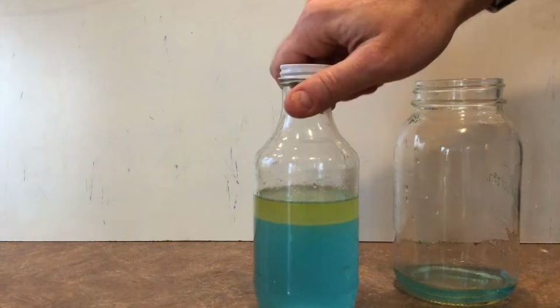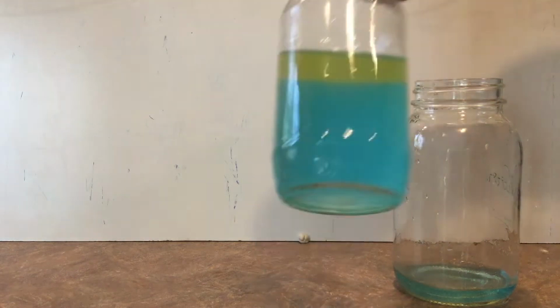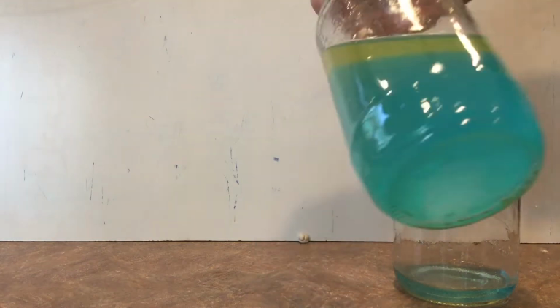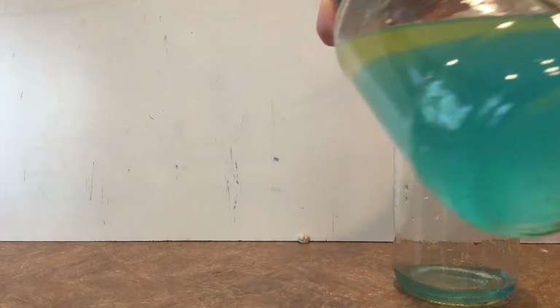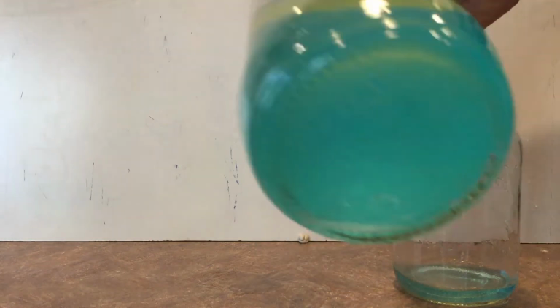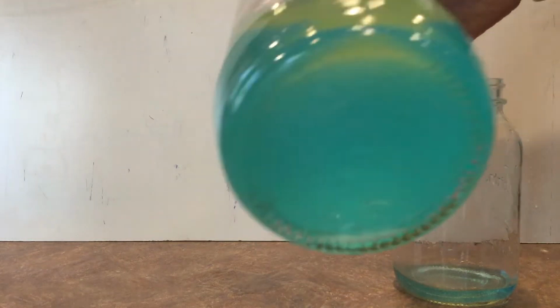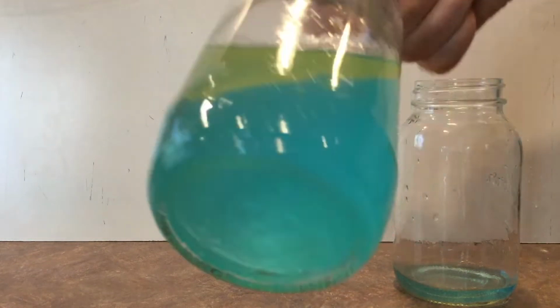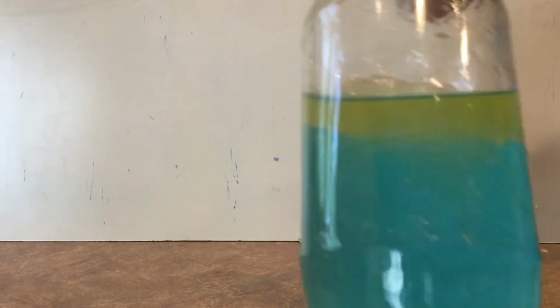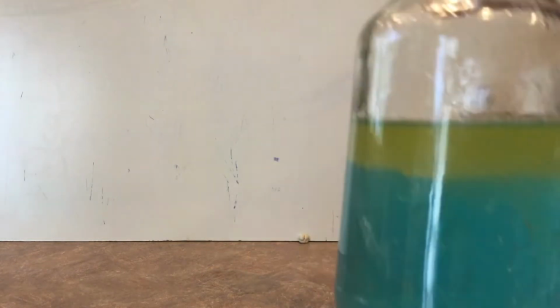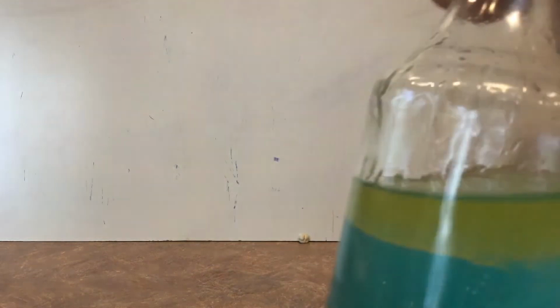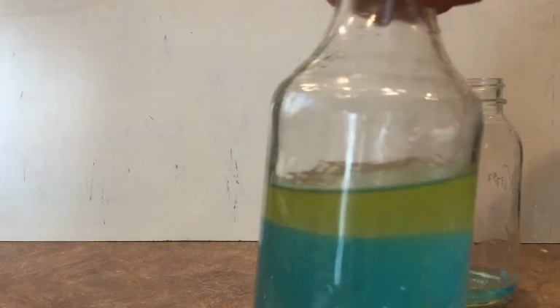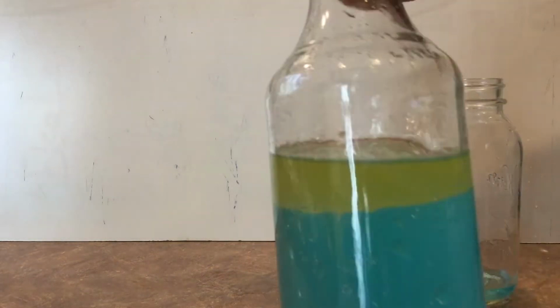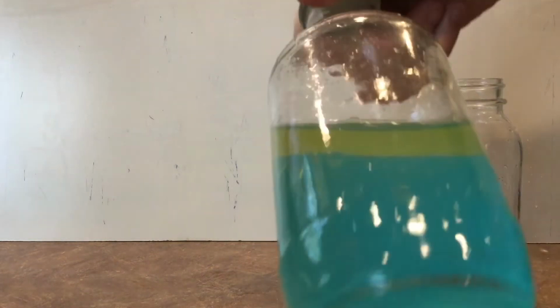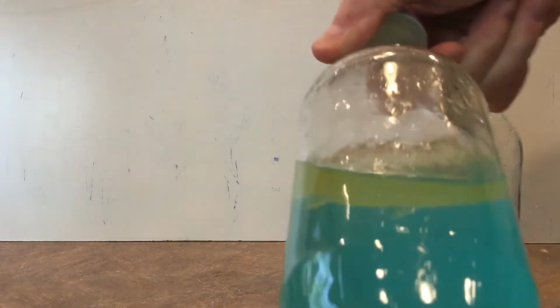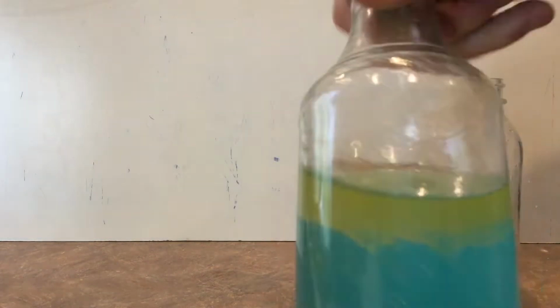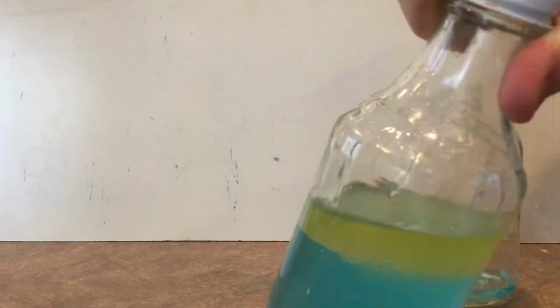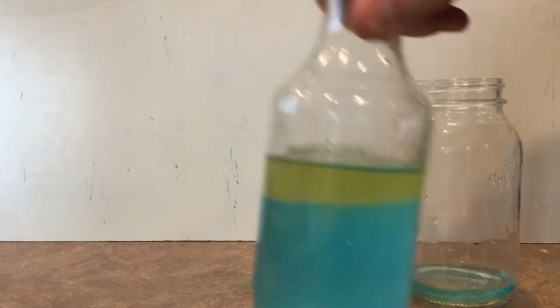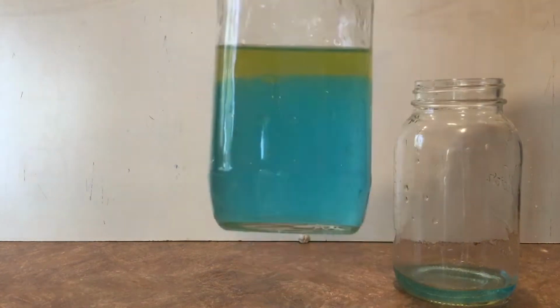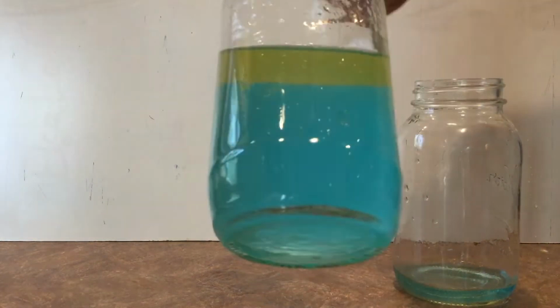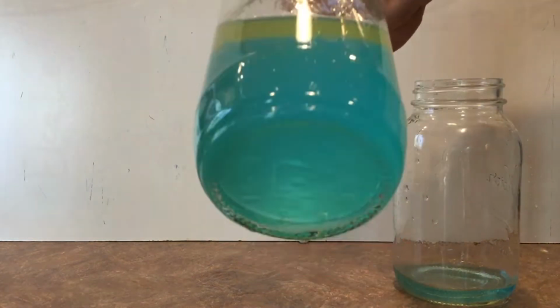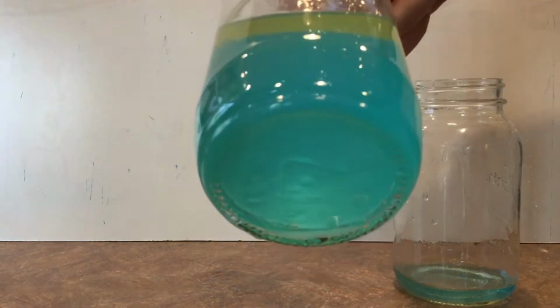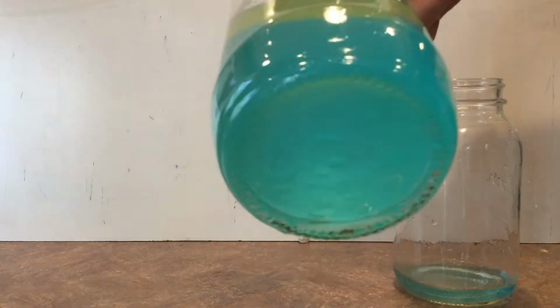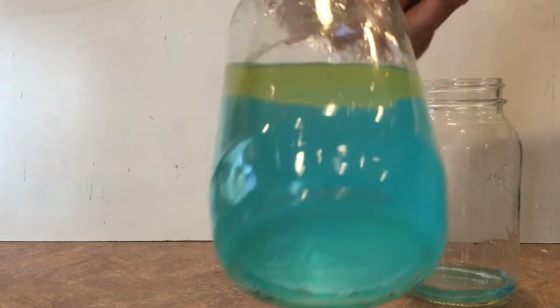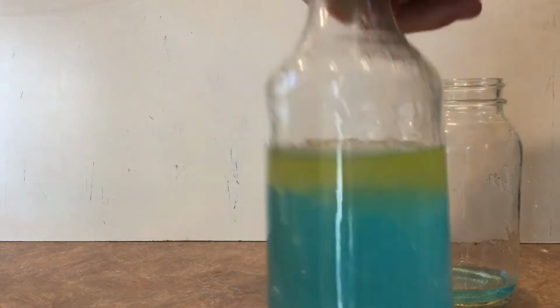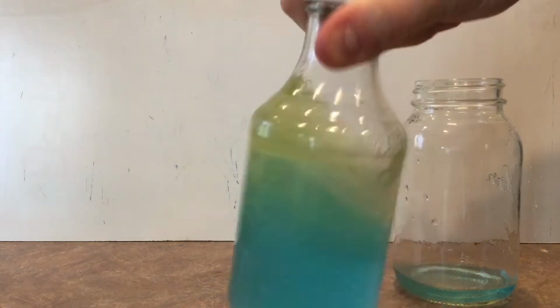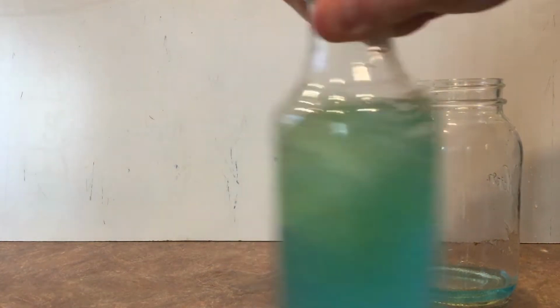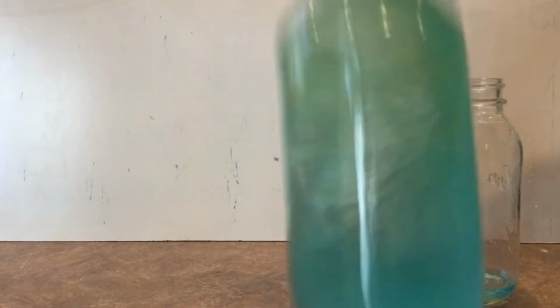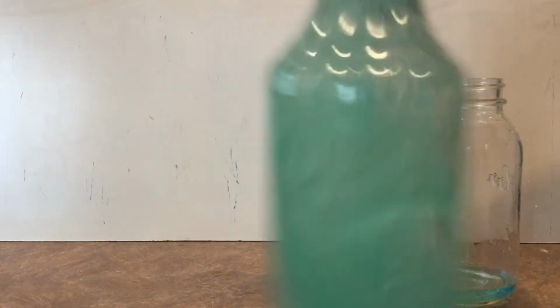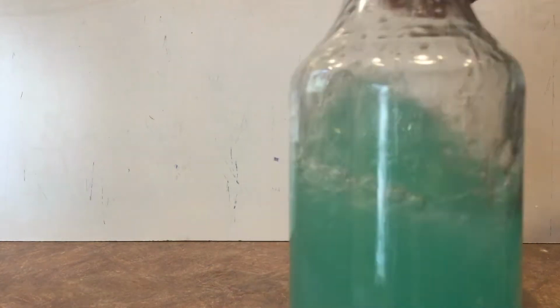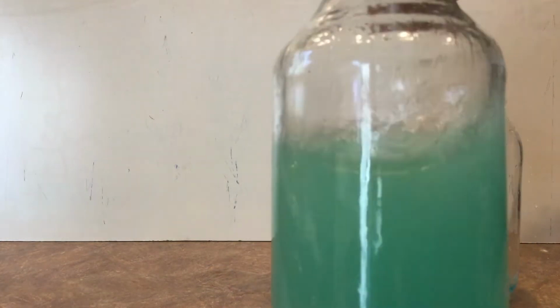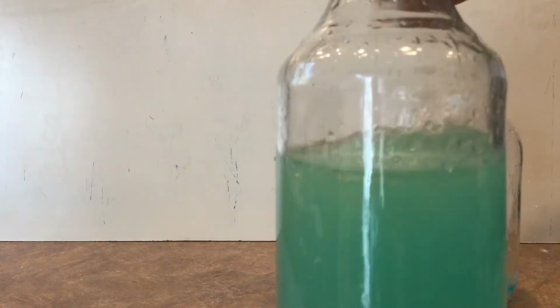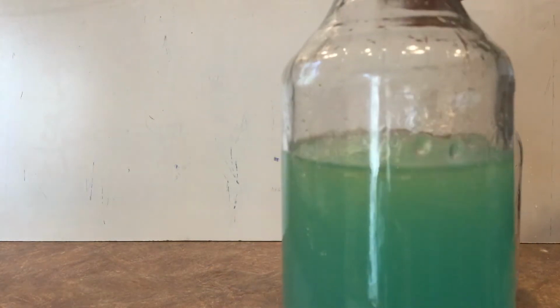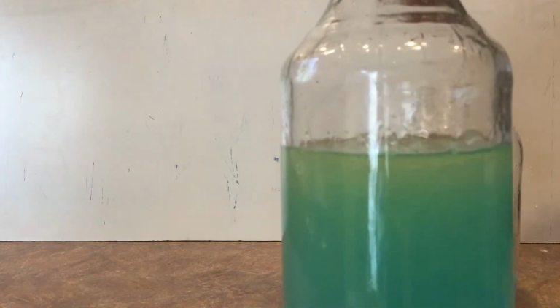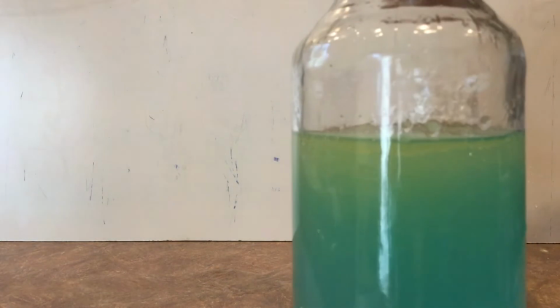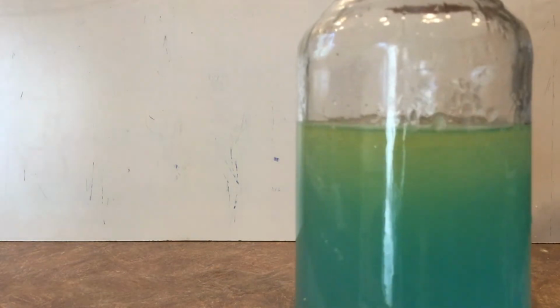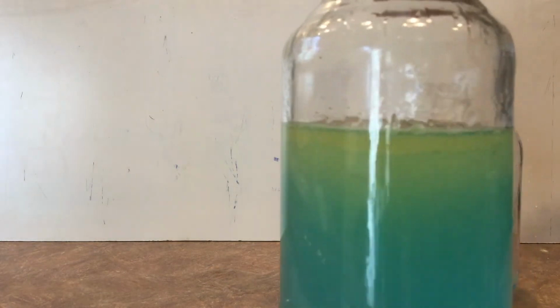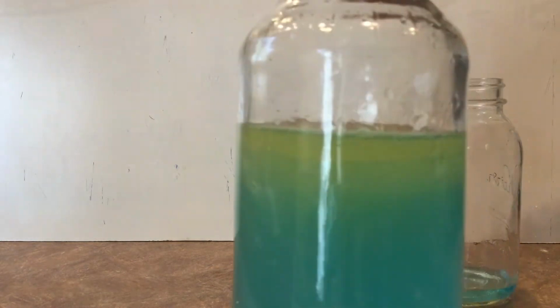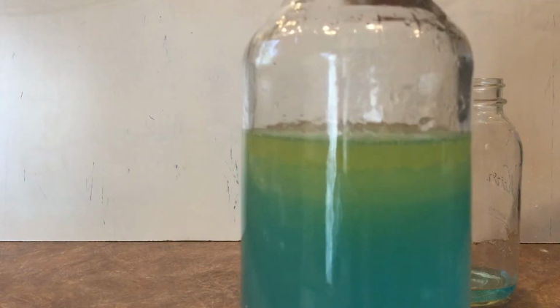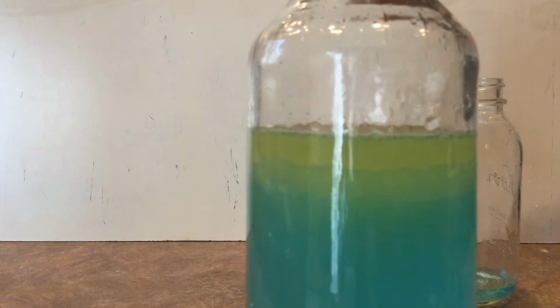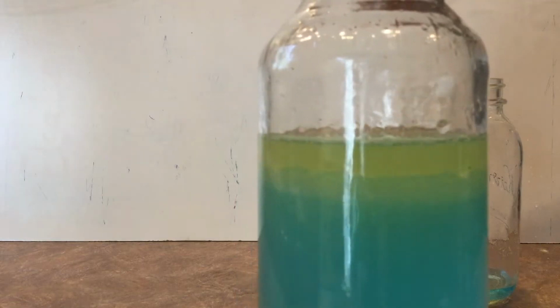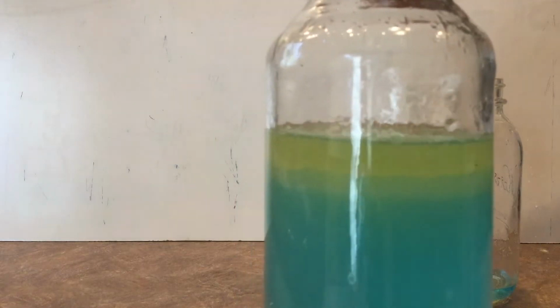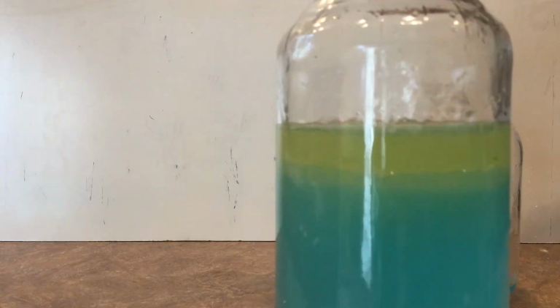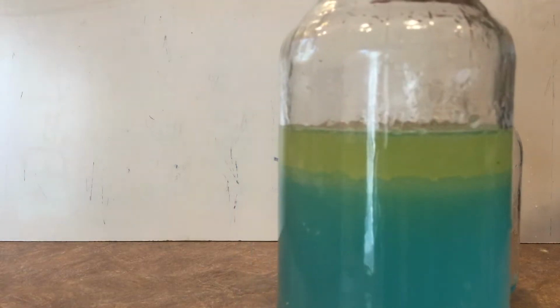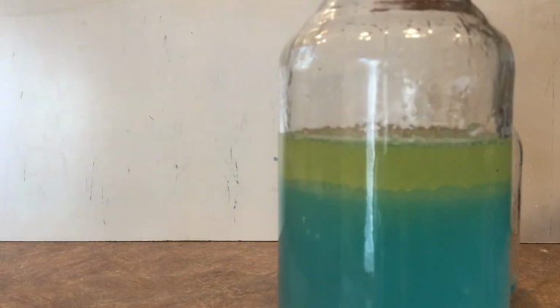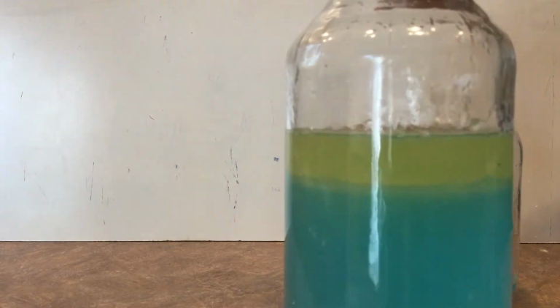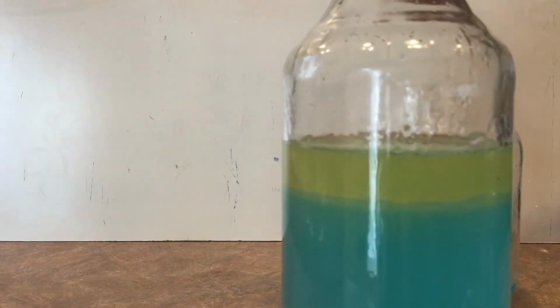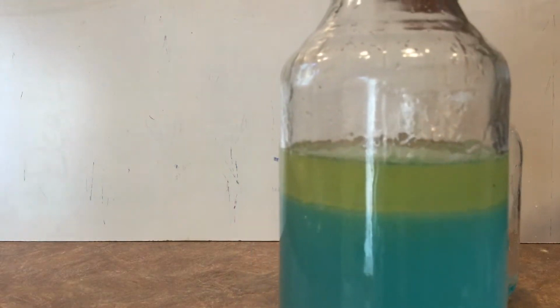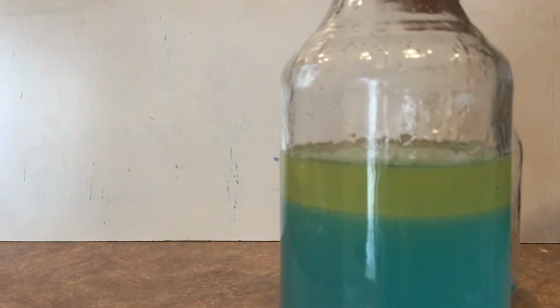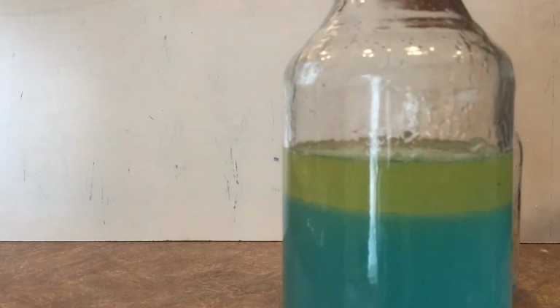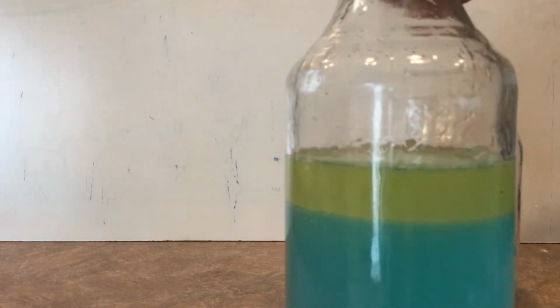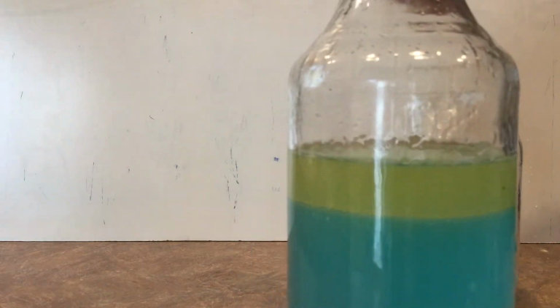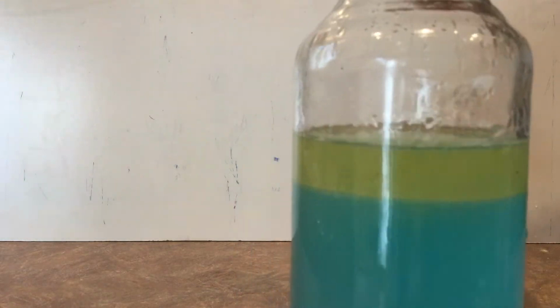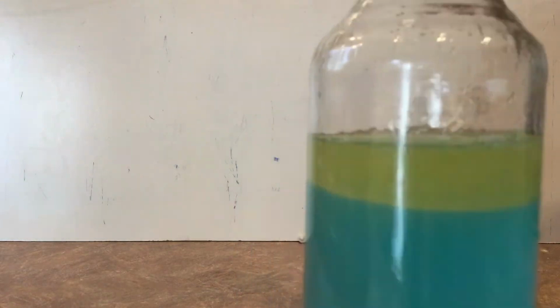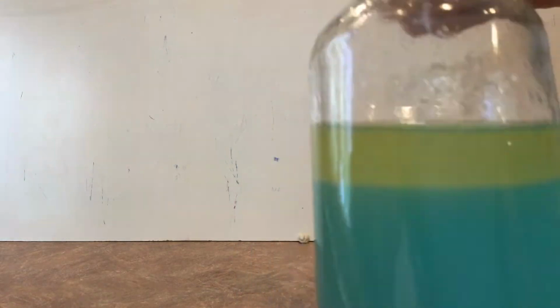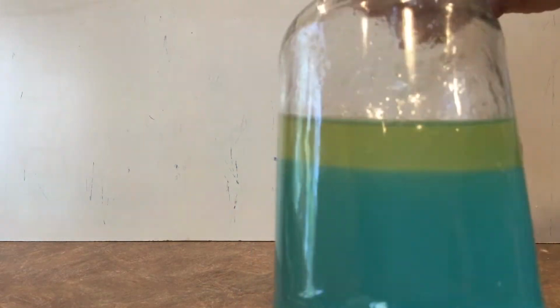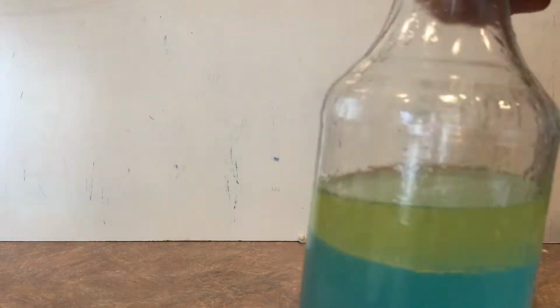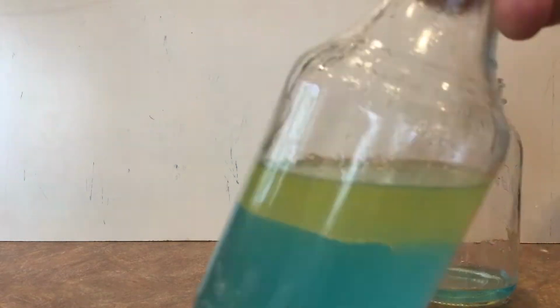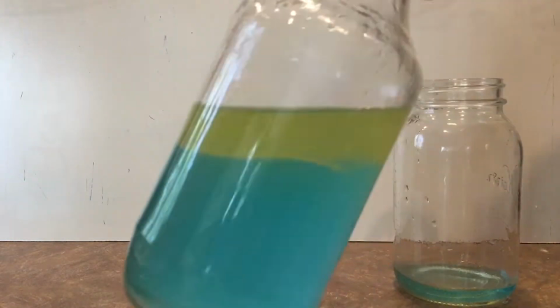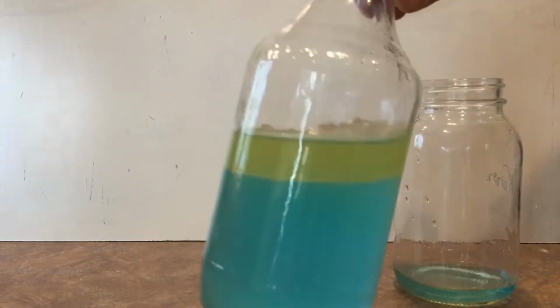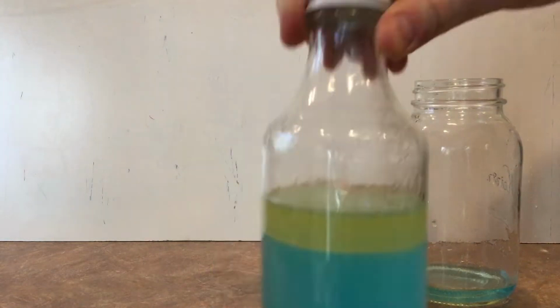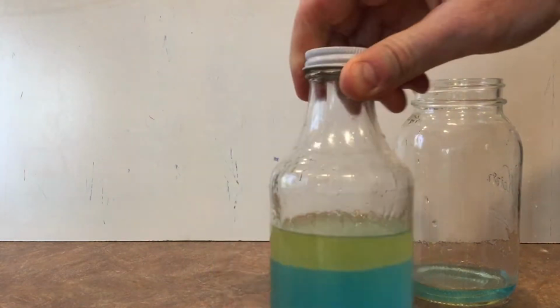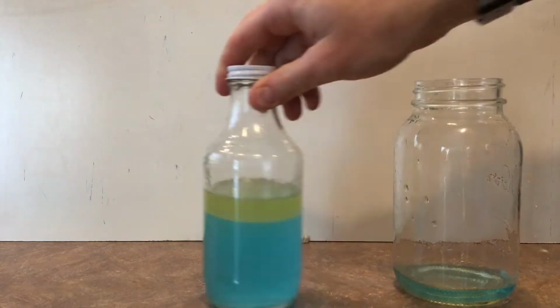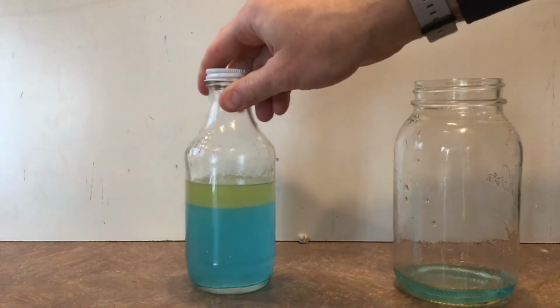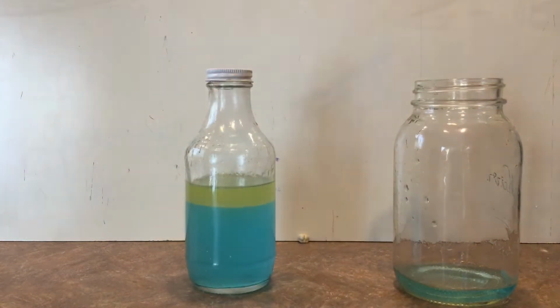Upon closer inspection I can see that the salt is gone. The salt has mixed, since it's polar, with the other polar substances of water and vinegar.